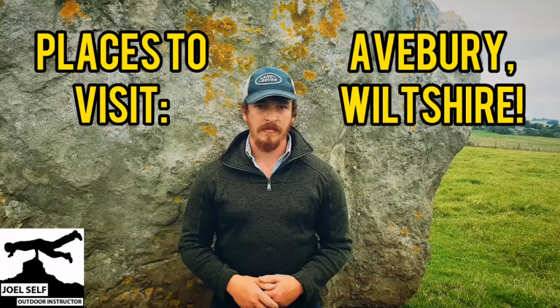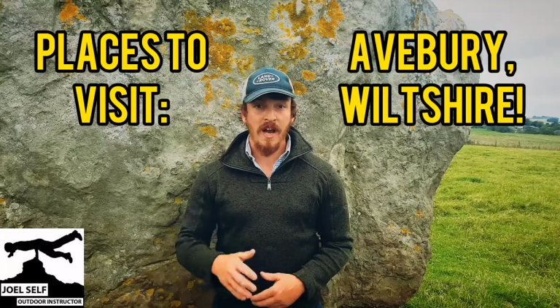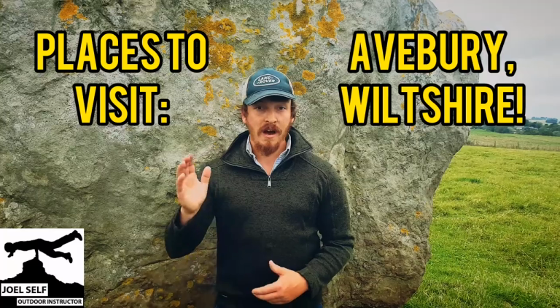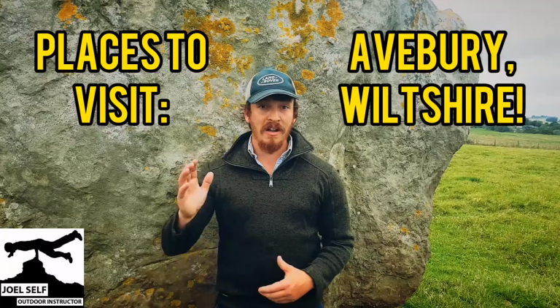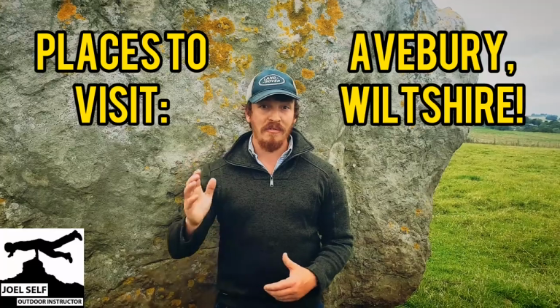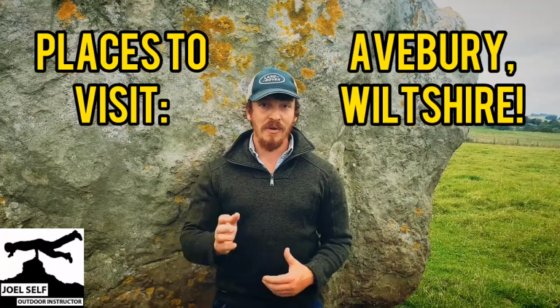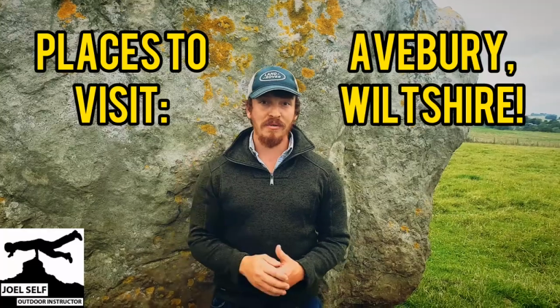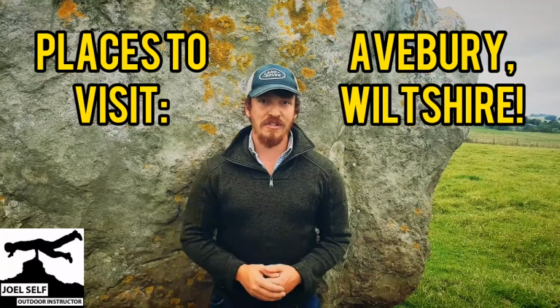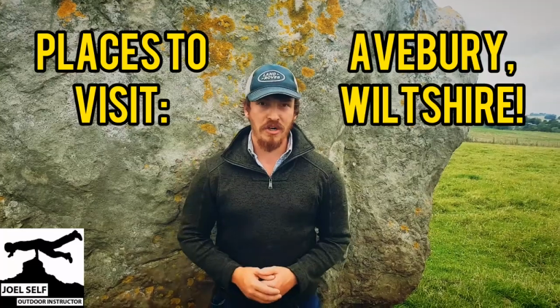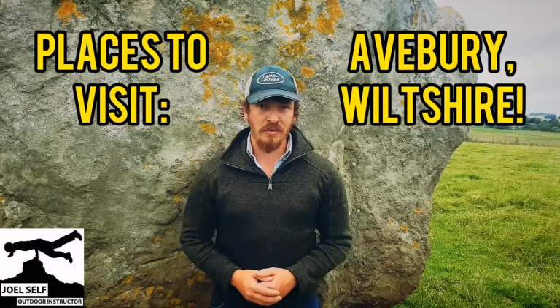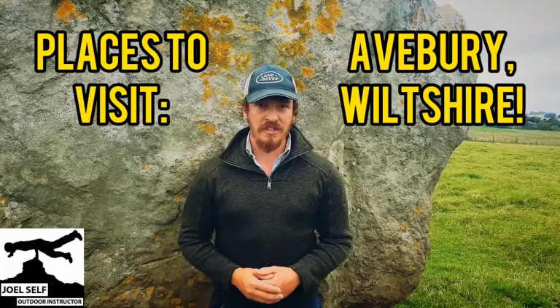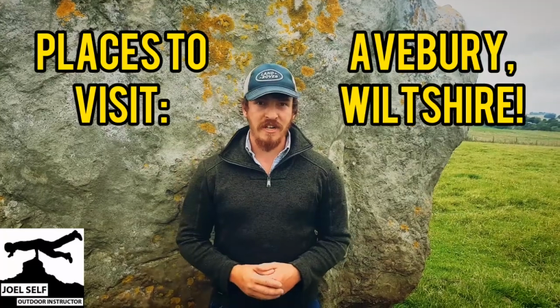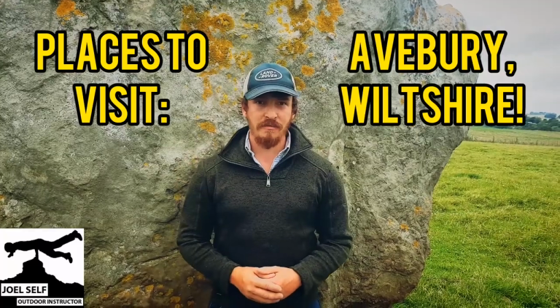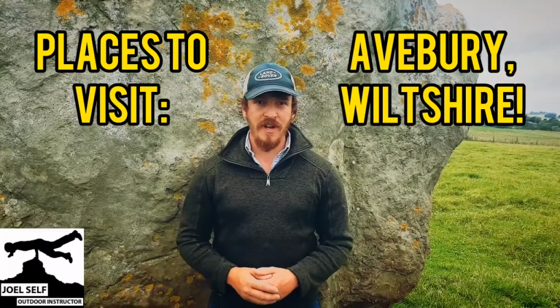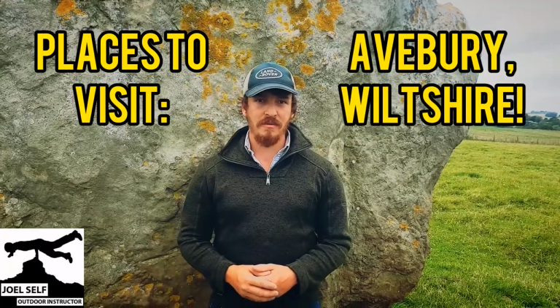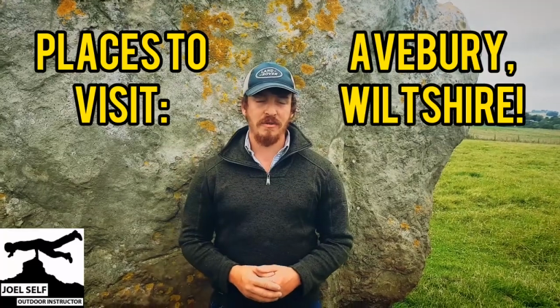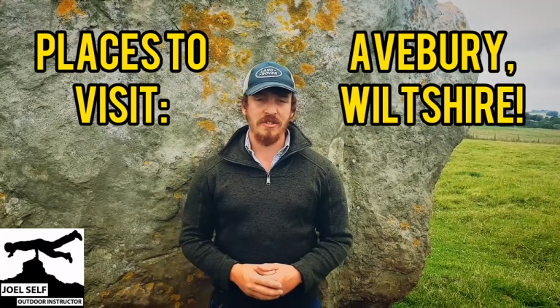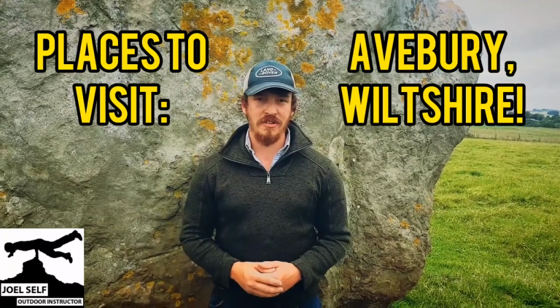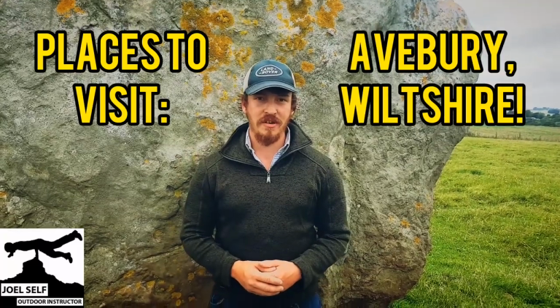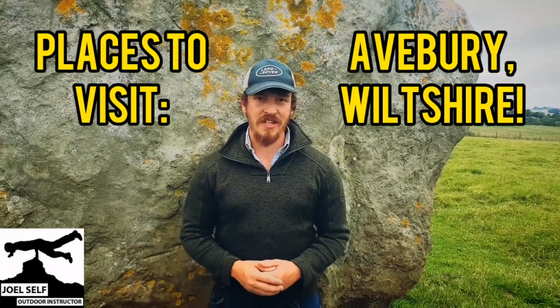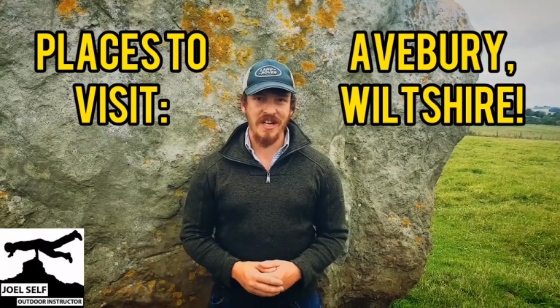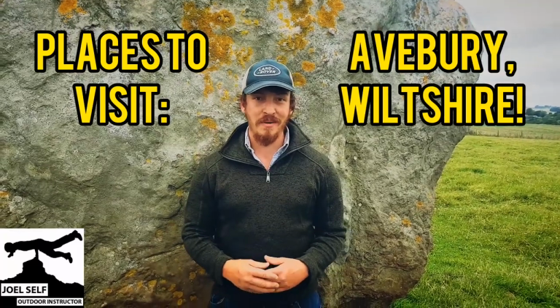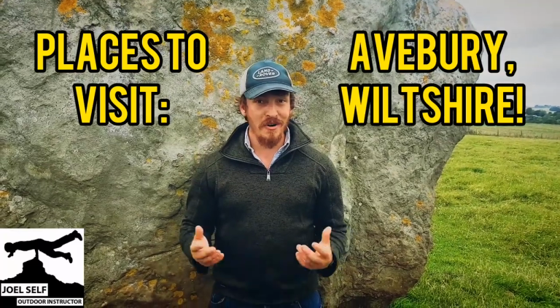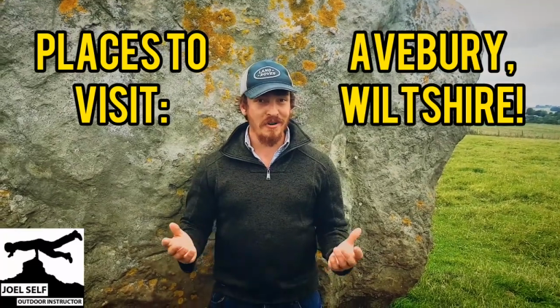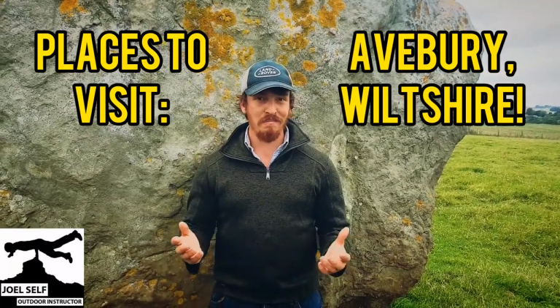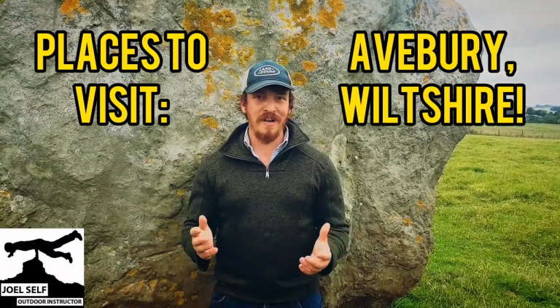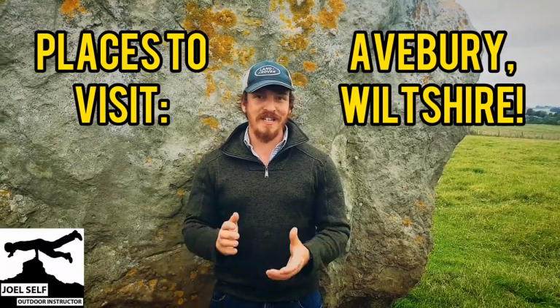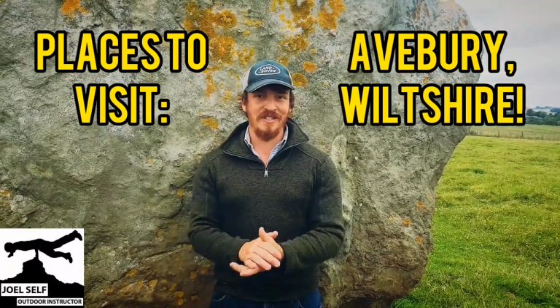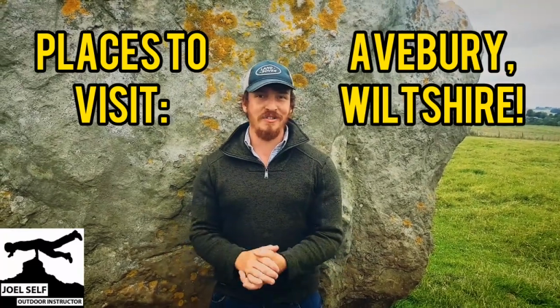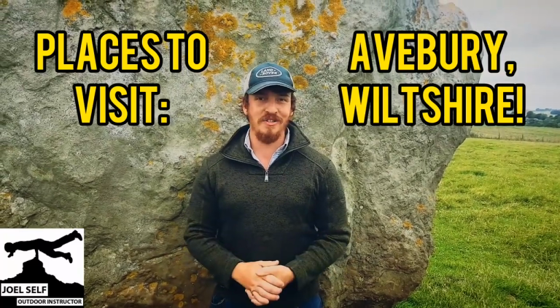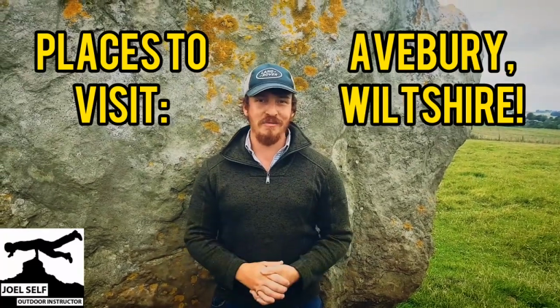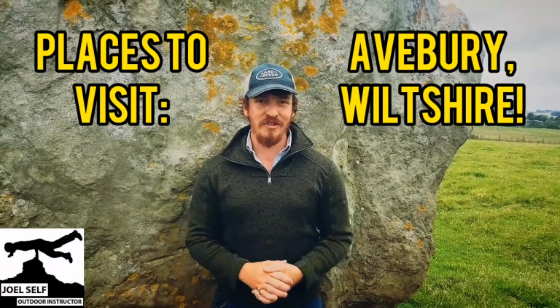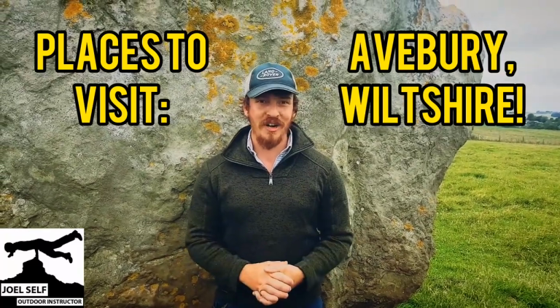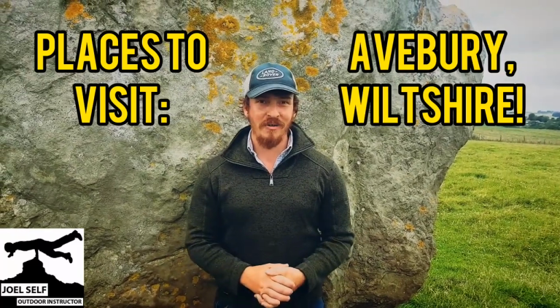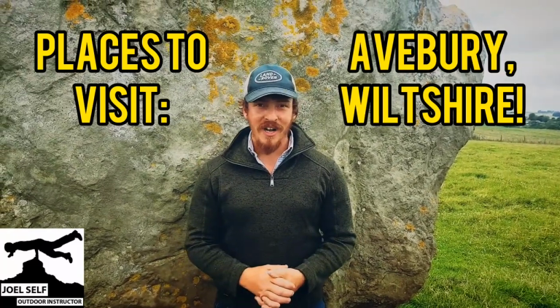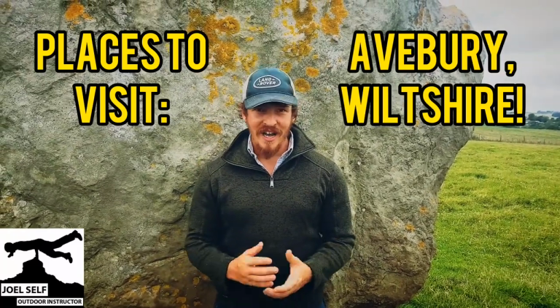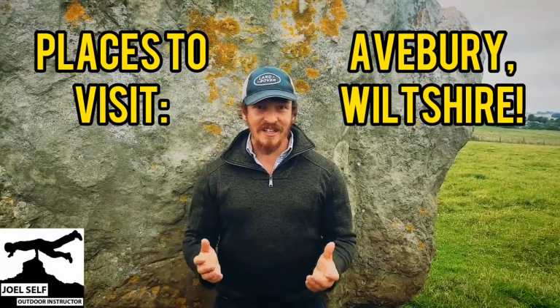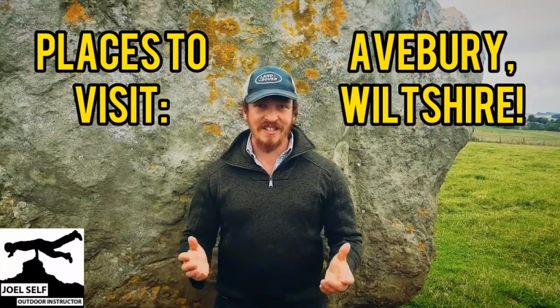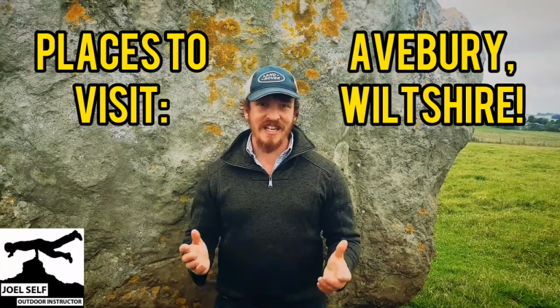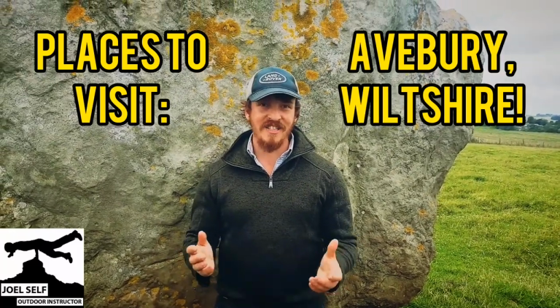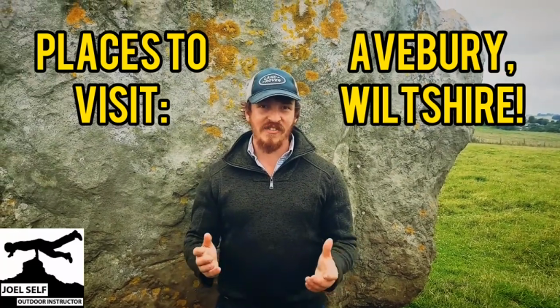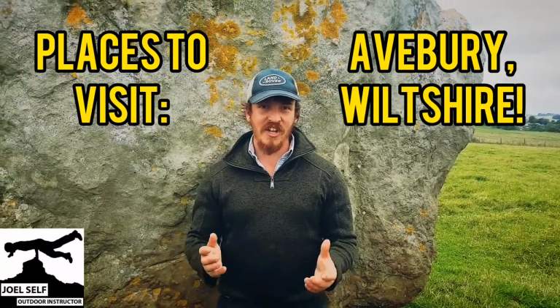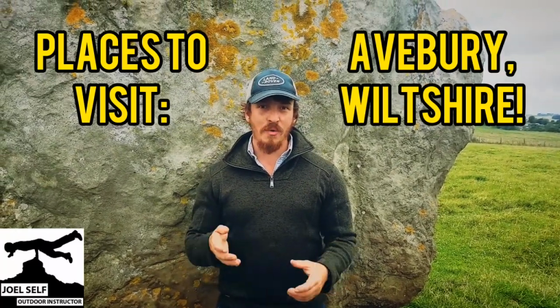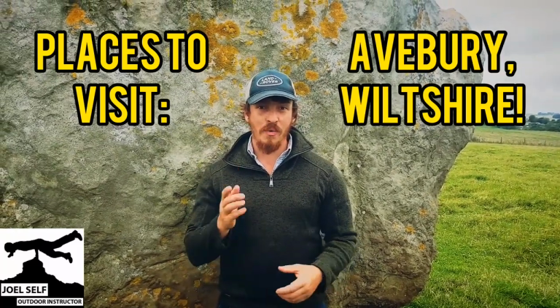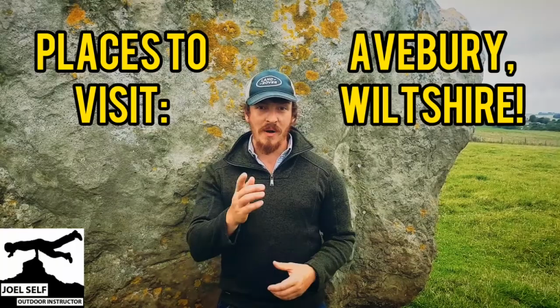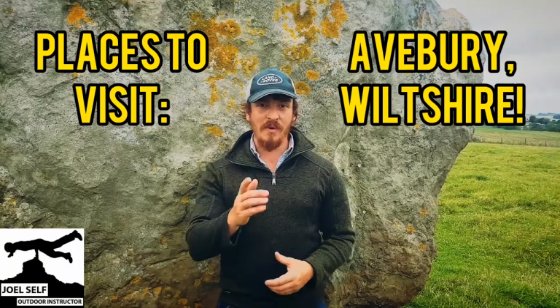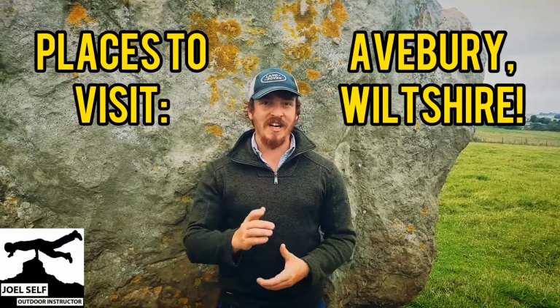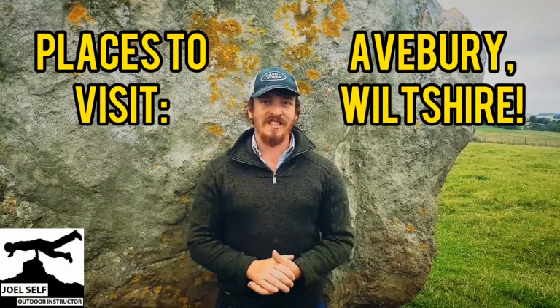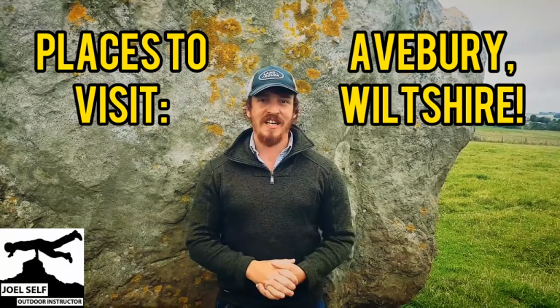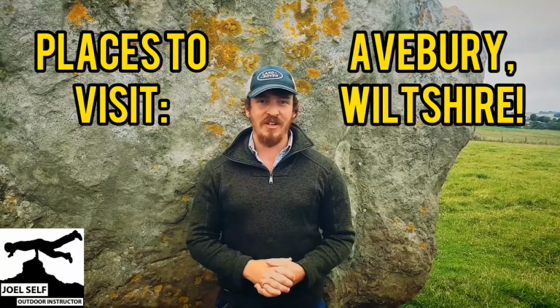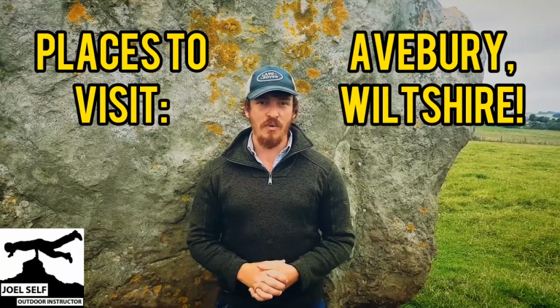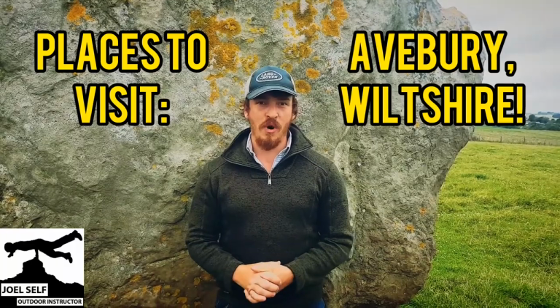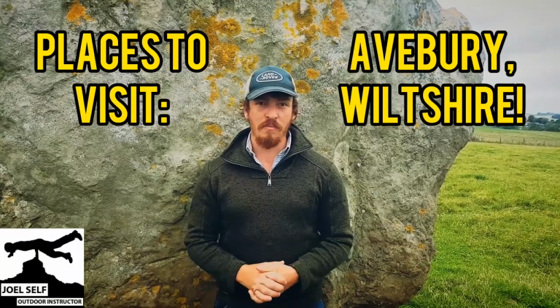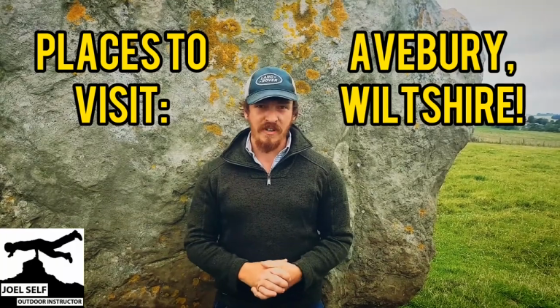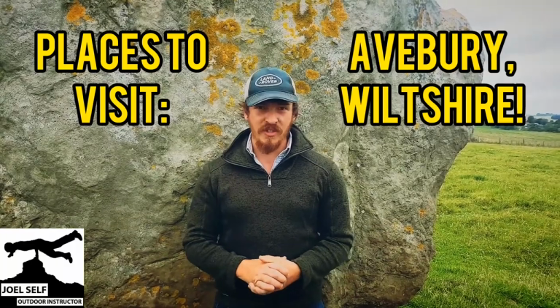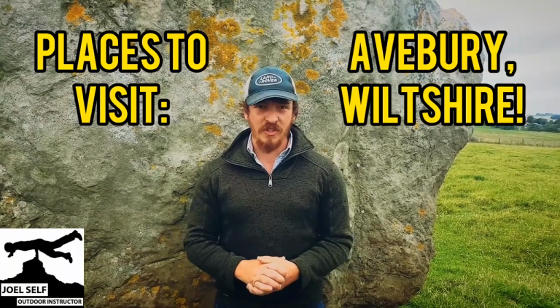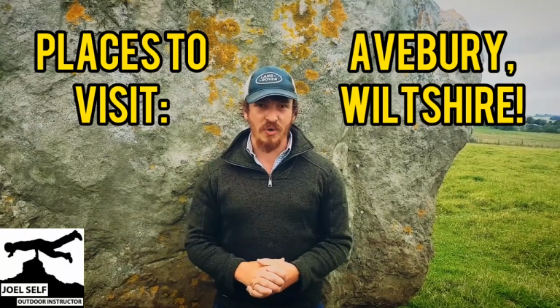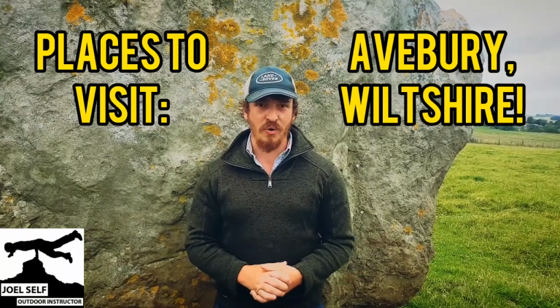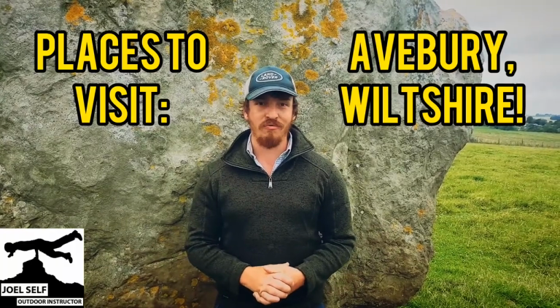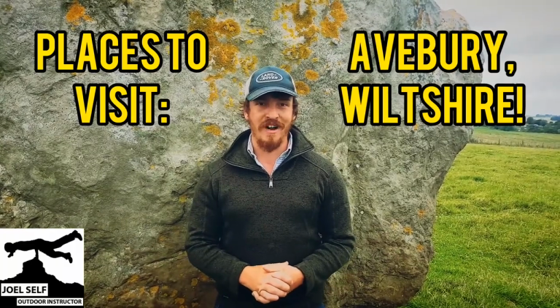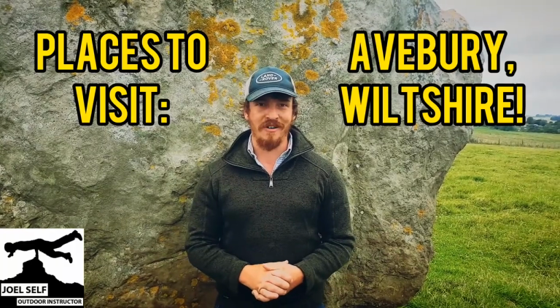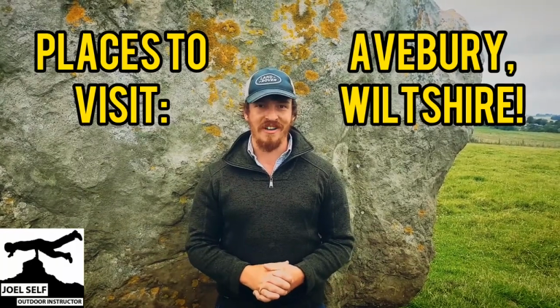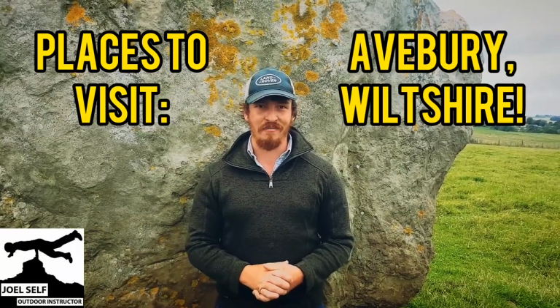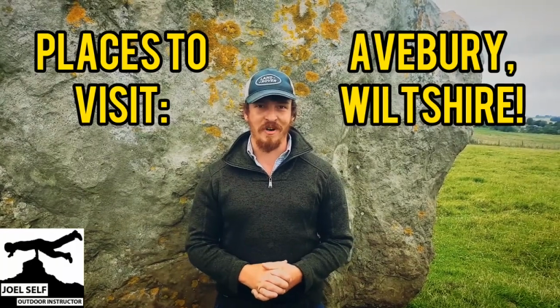Hi there folks, Joel Self, Outdoor Instructor here, welcome back to the YouTube channel. Today is a video where we're going to take you on a bit of a tour around Avebury.